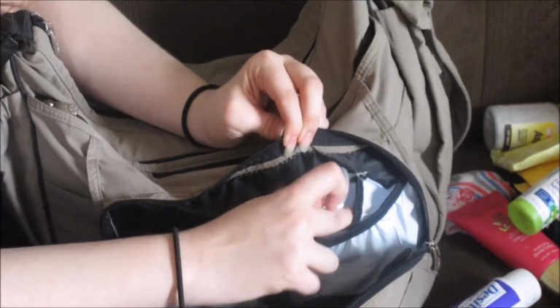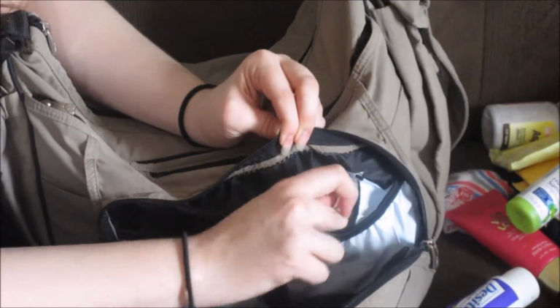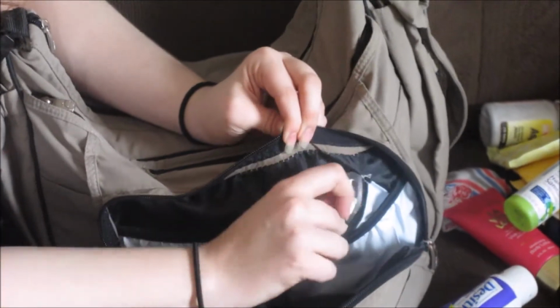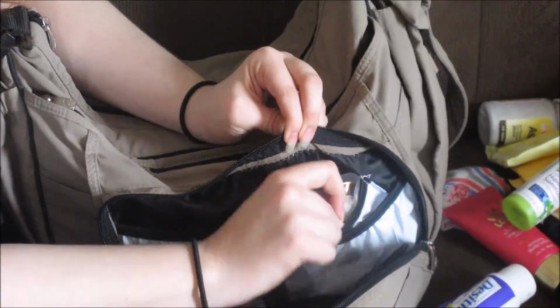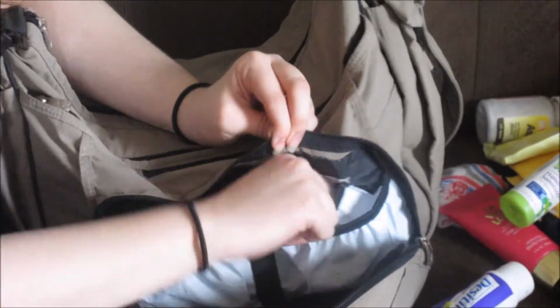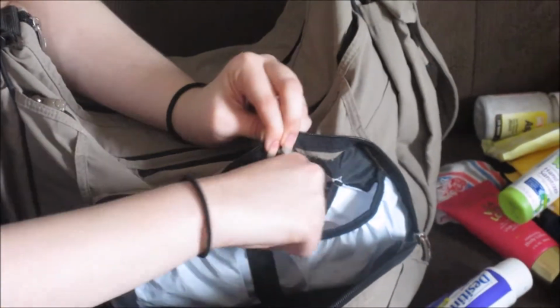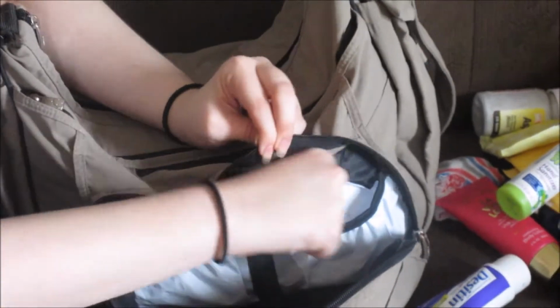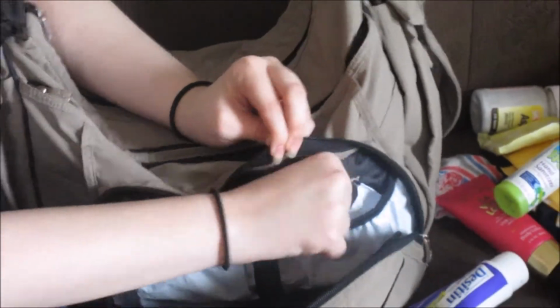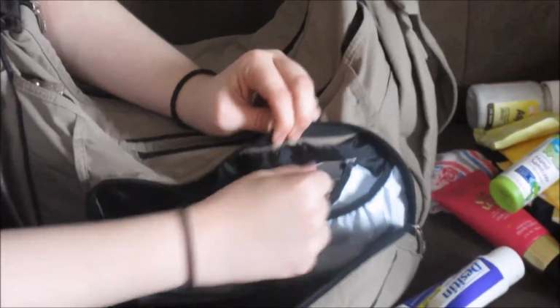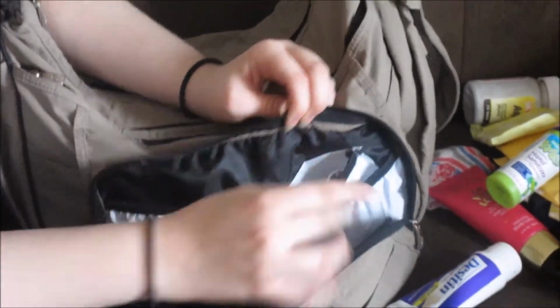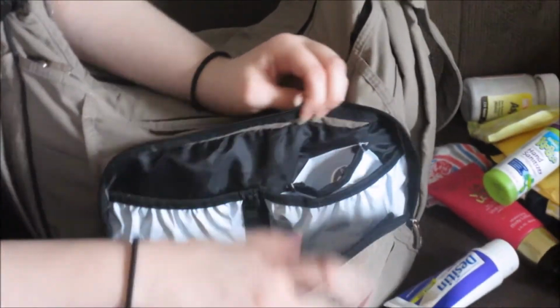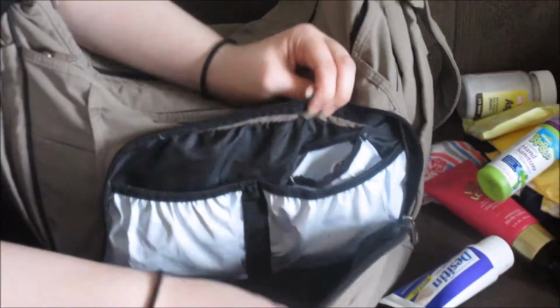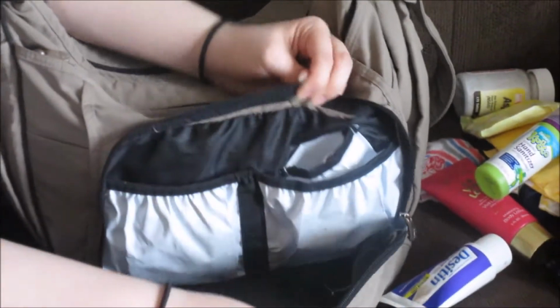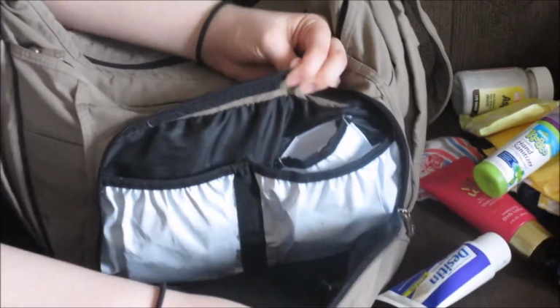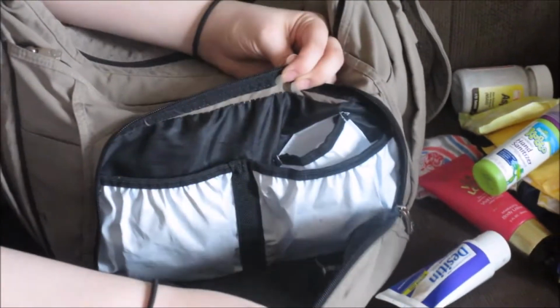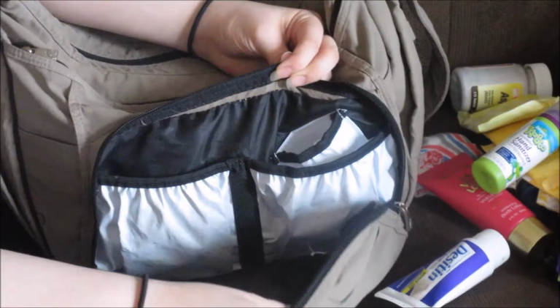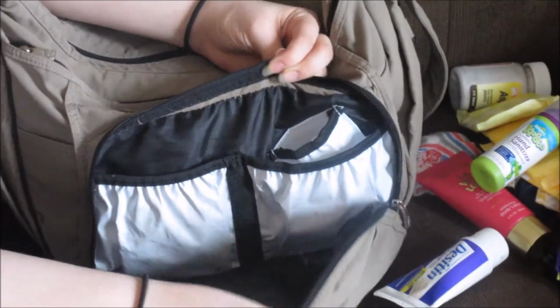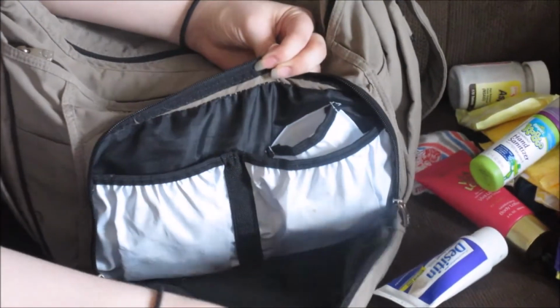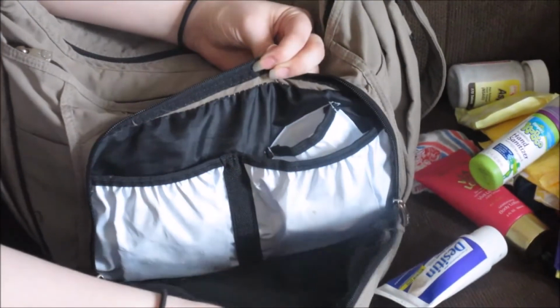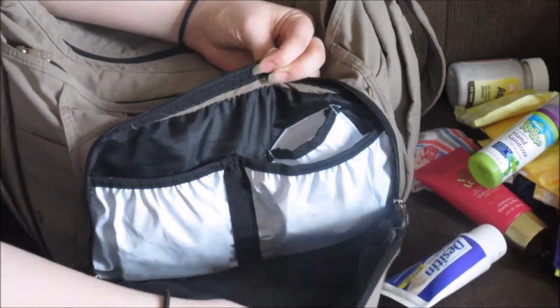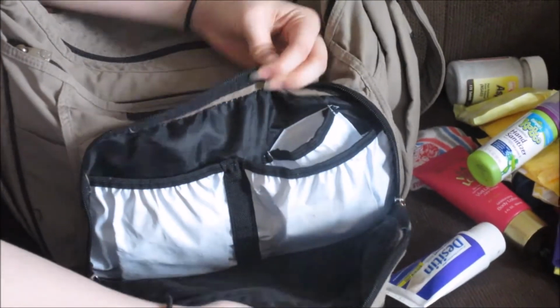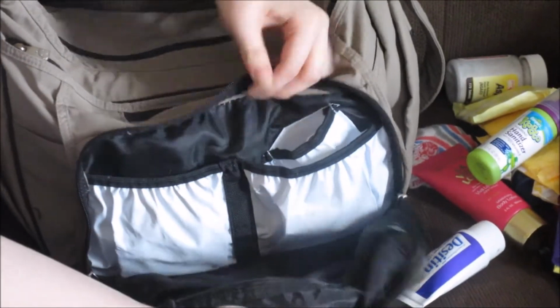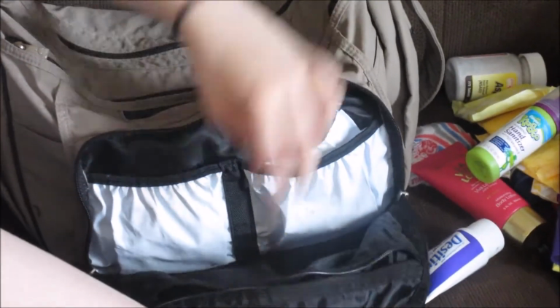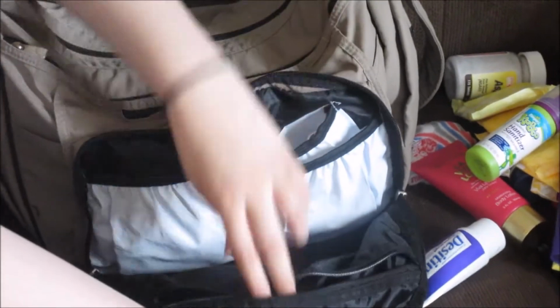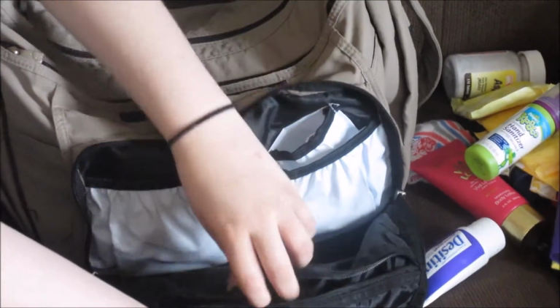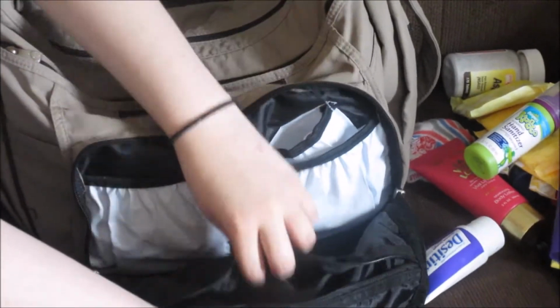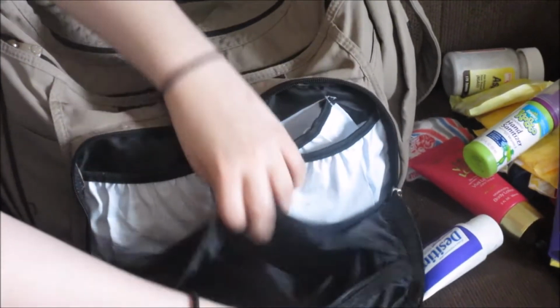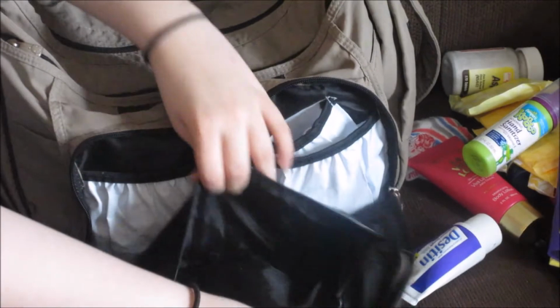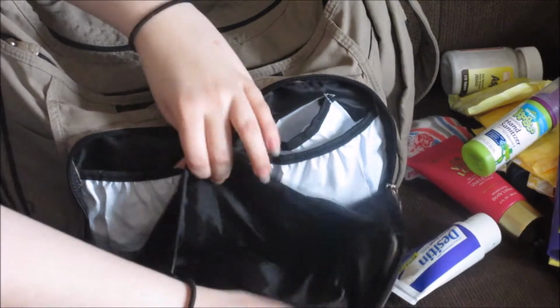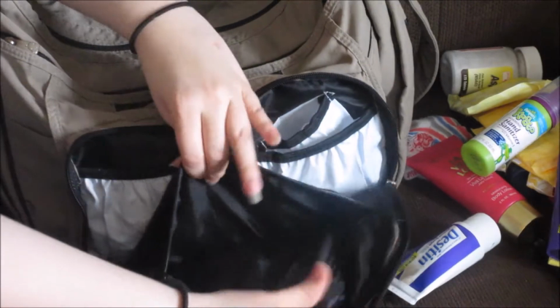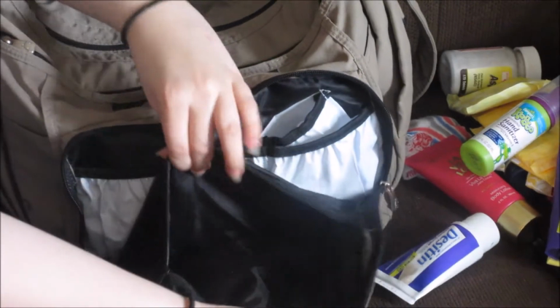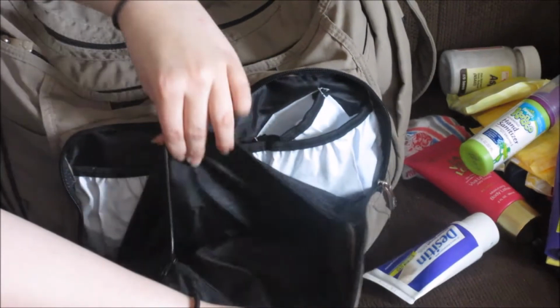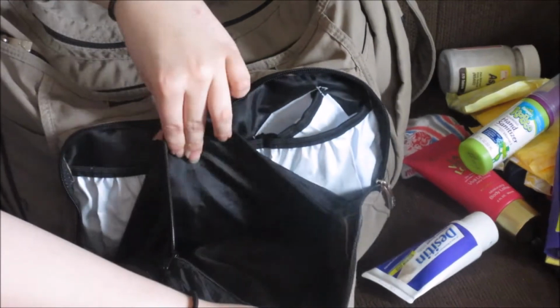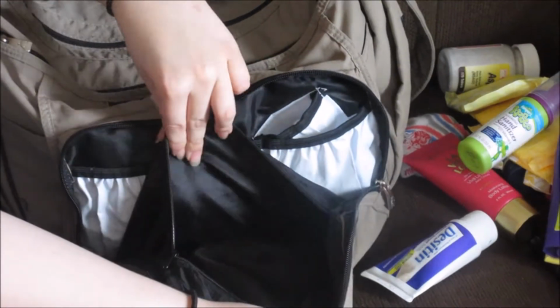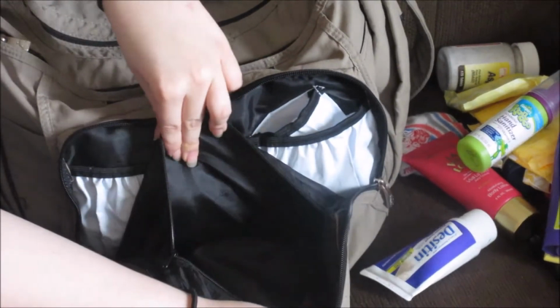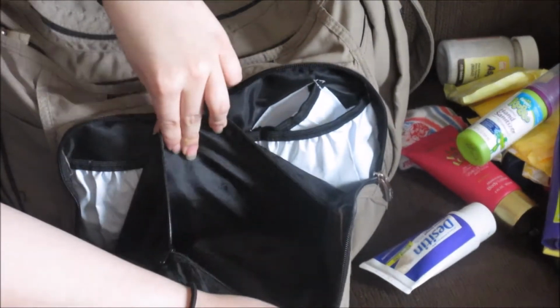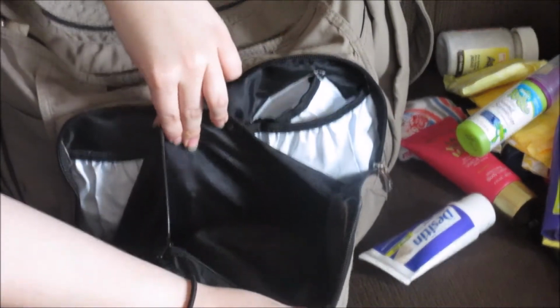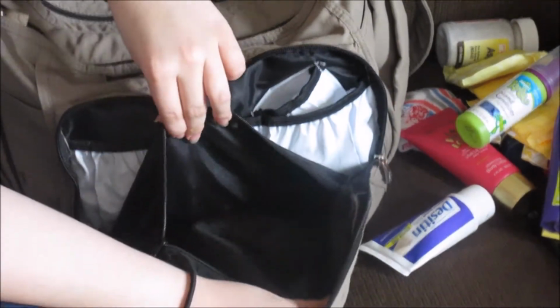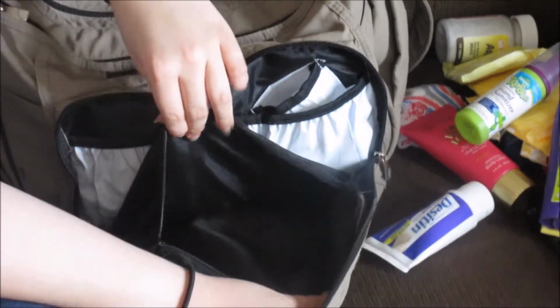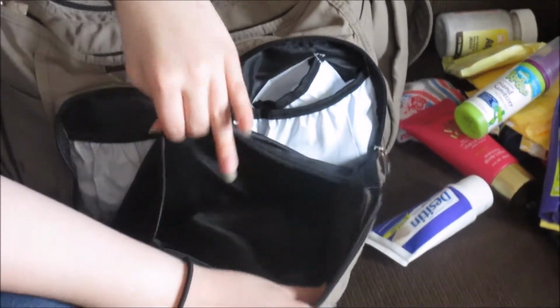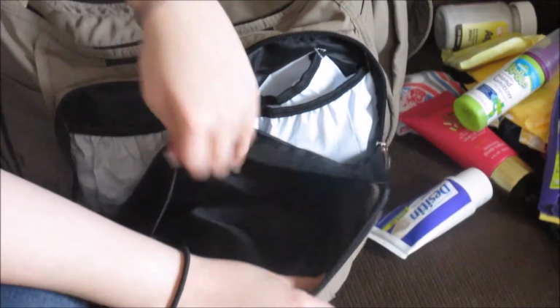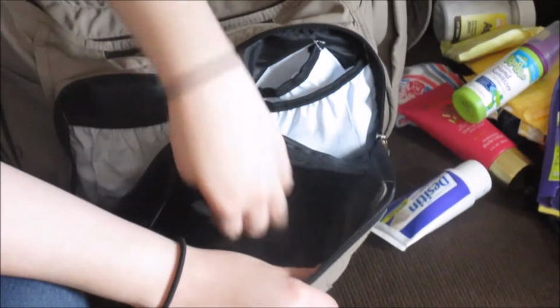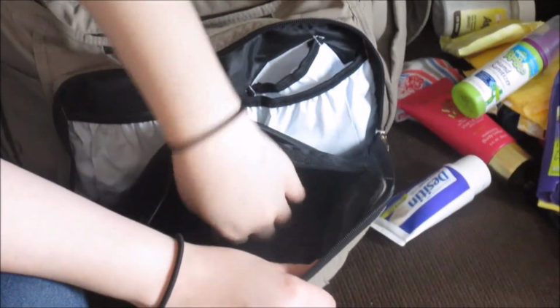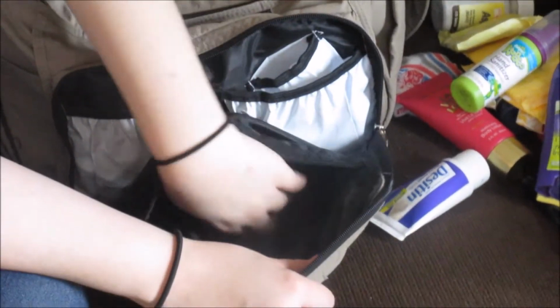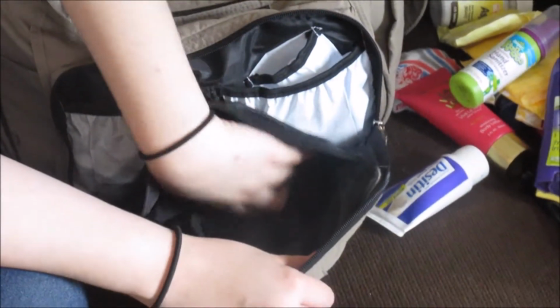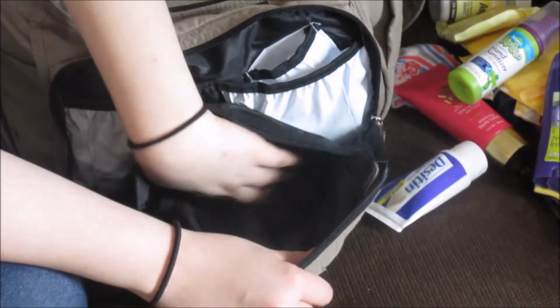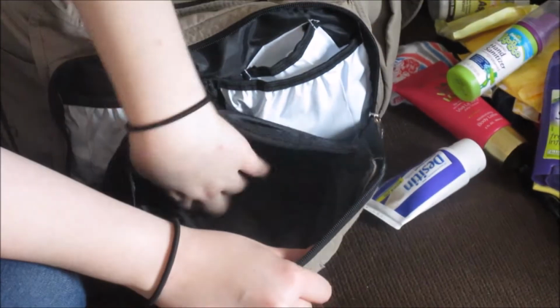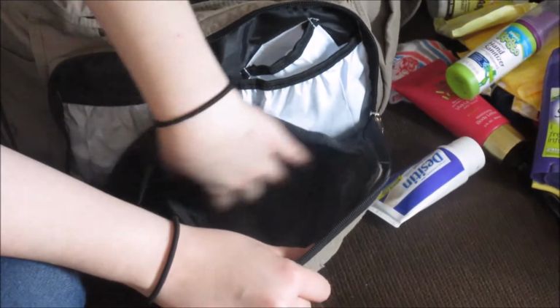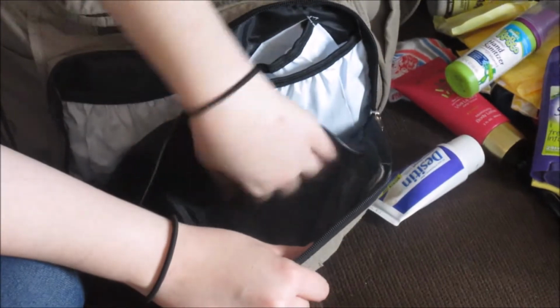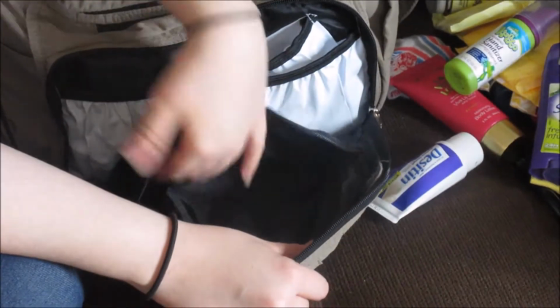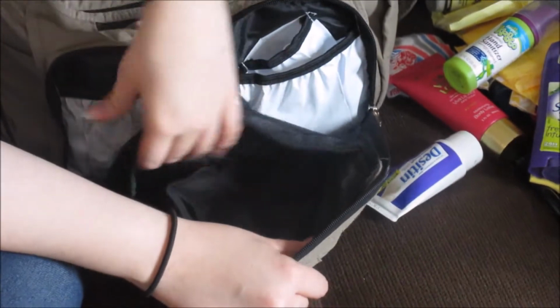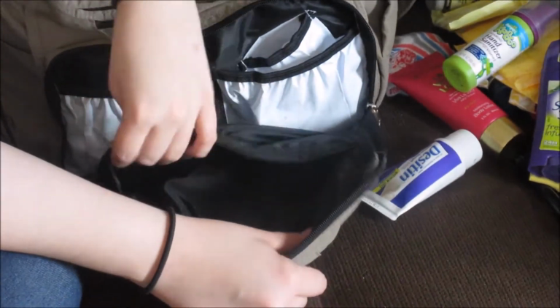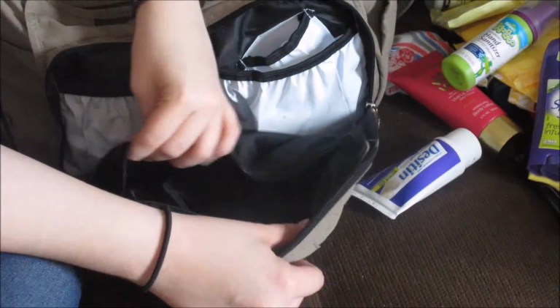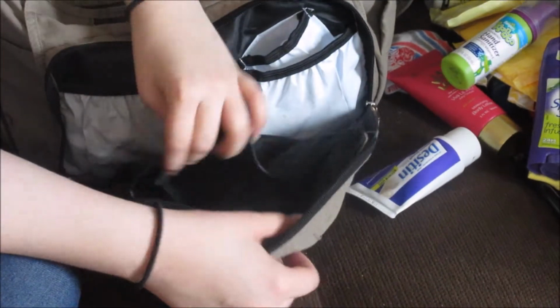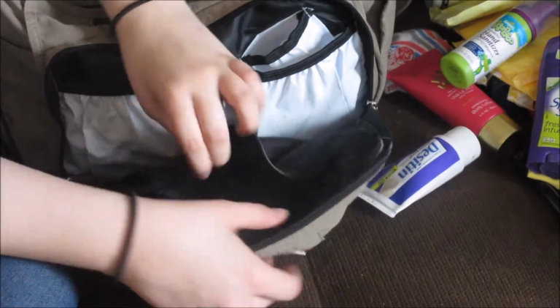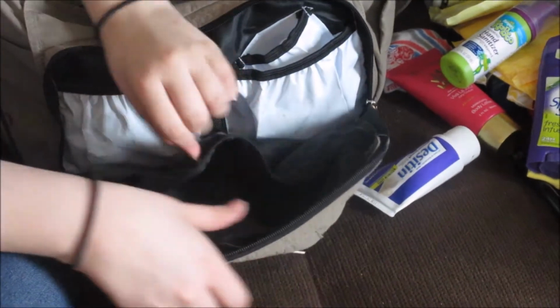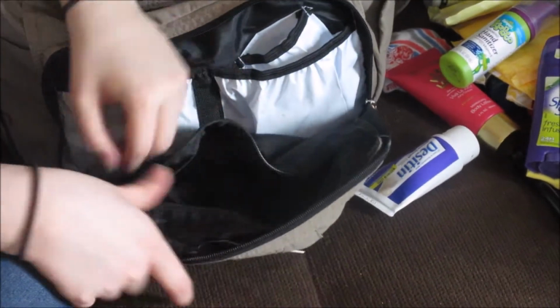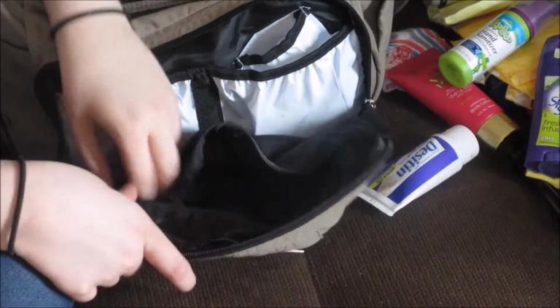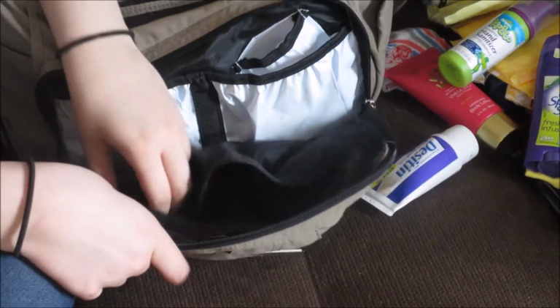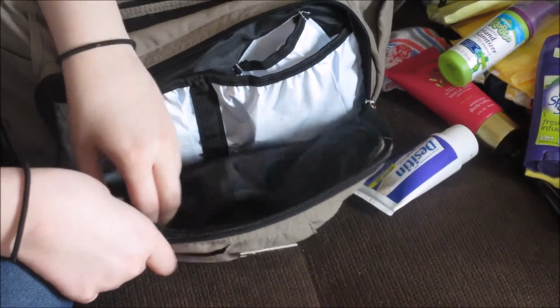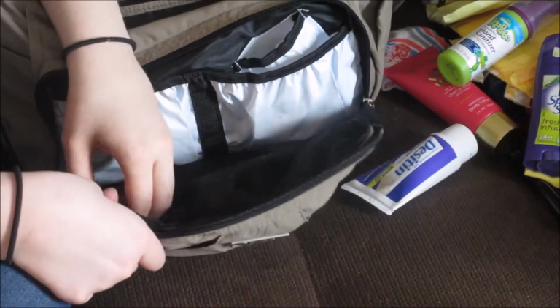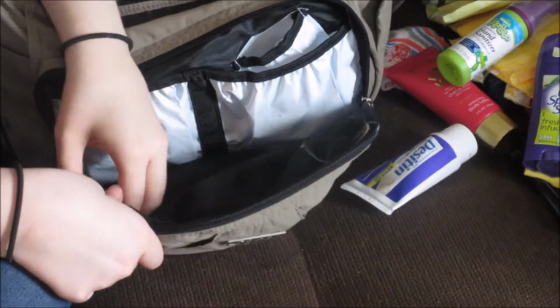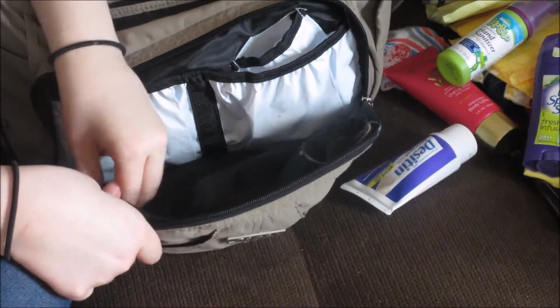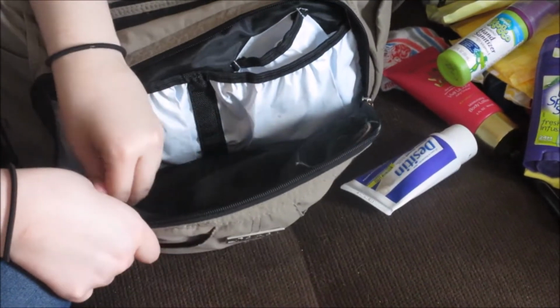It has this really cute pocket for a binky, and I keep a binky in there. So that's everything in that pocket. There's also a little pocket right here, but I don't find it very useful, so I never really use it.